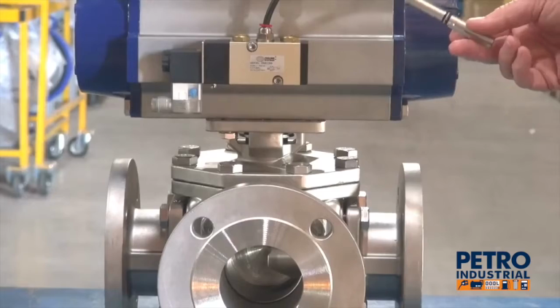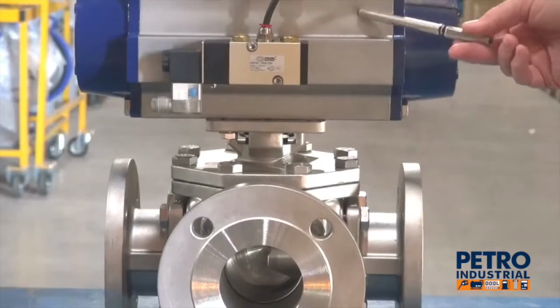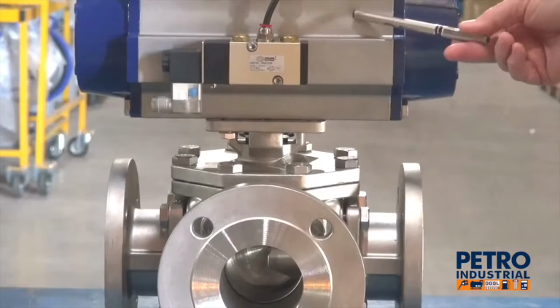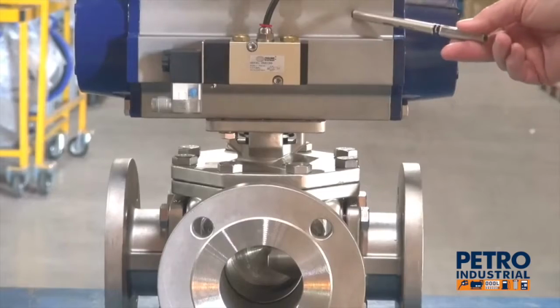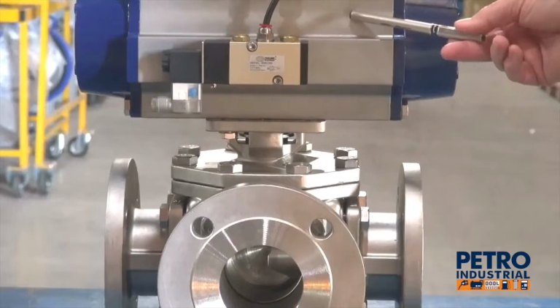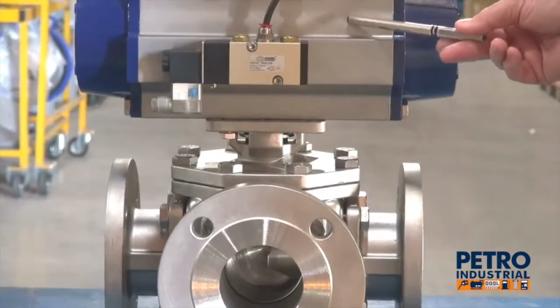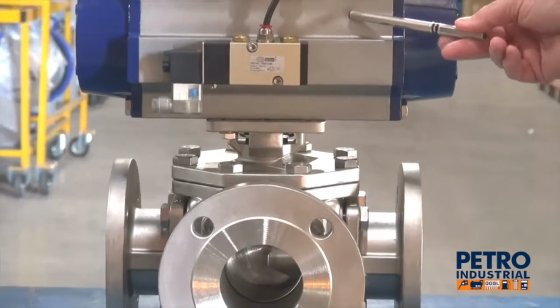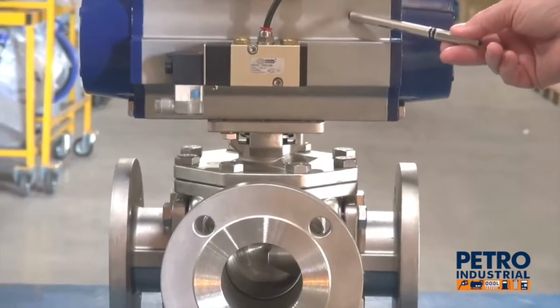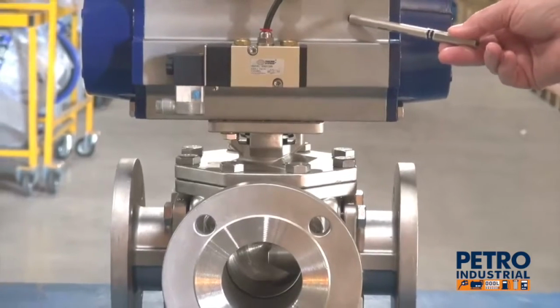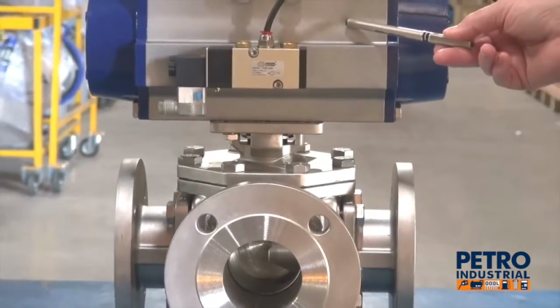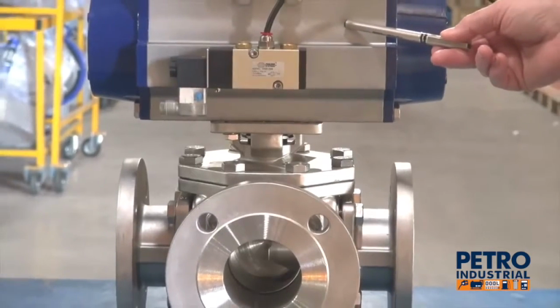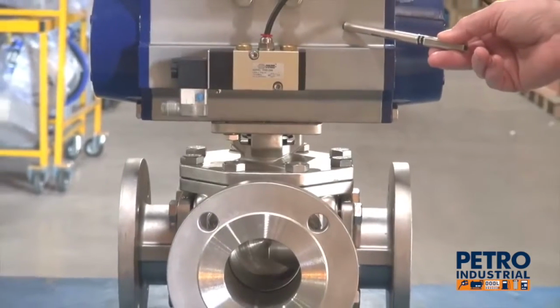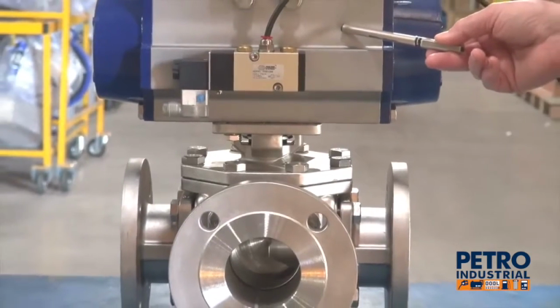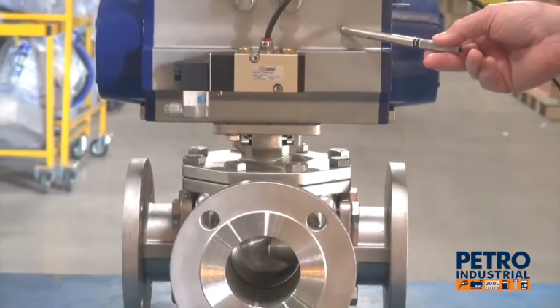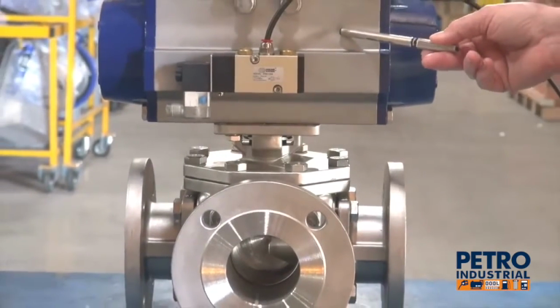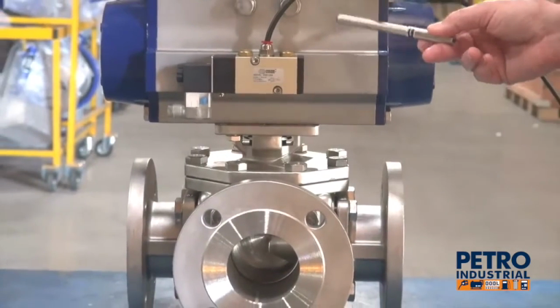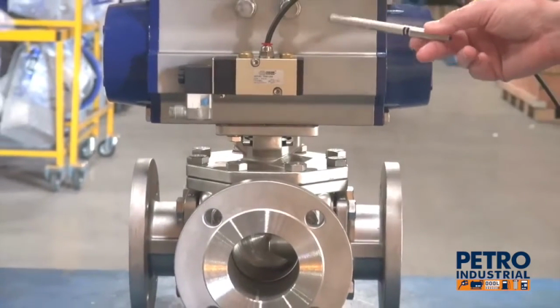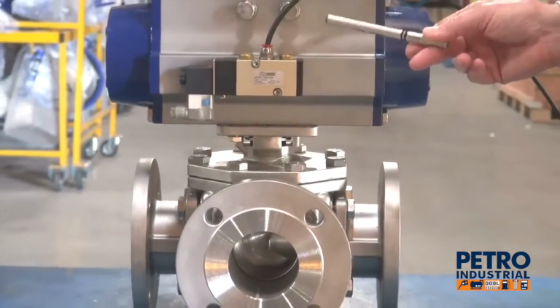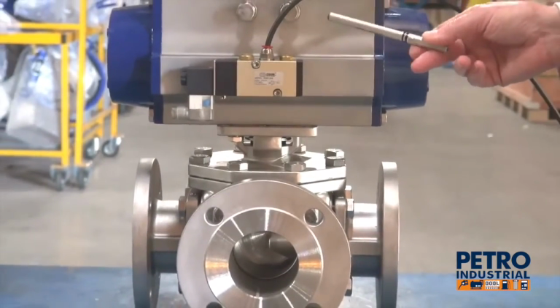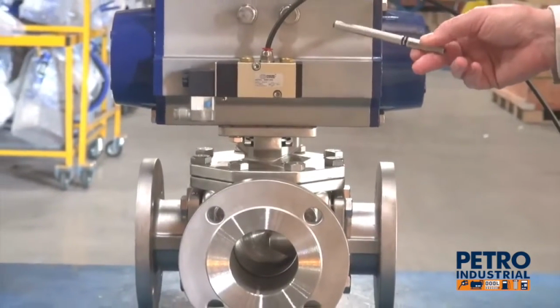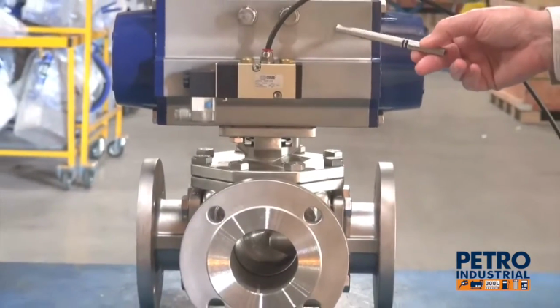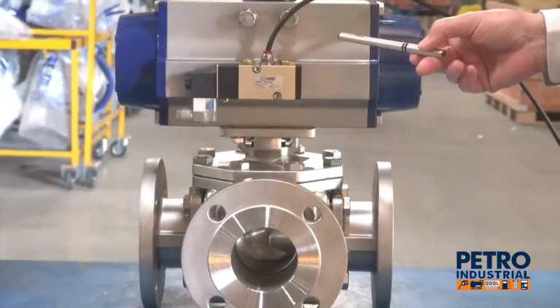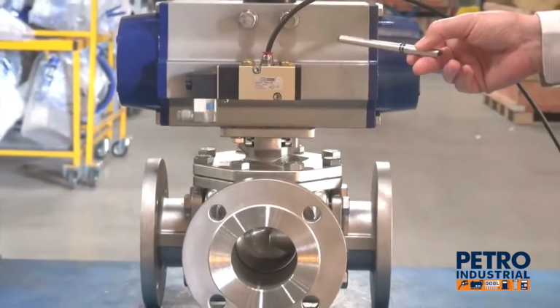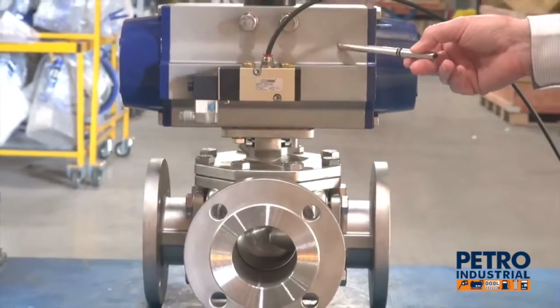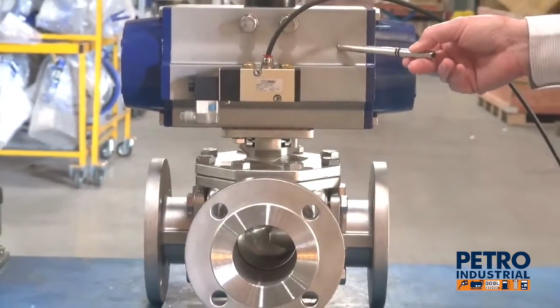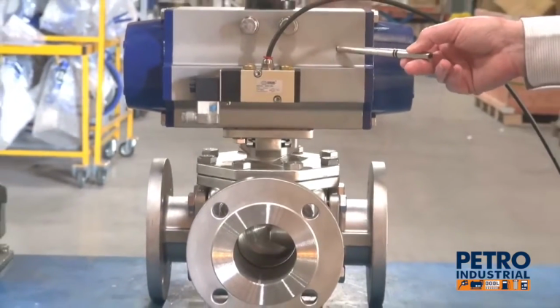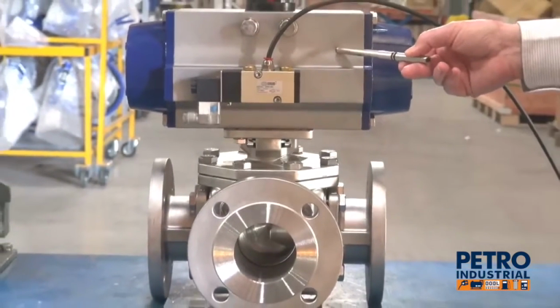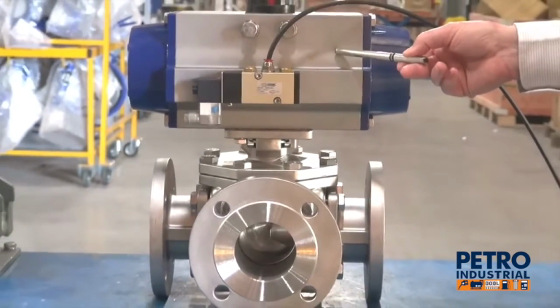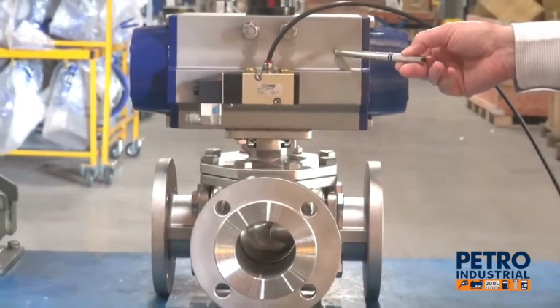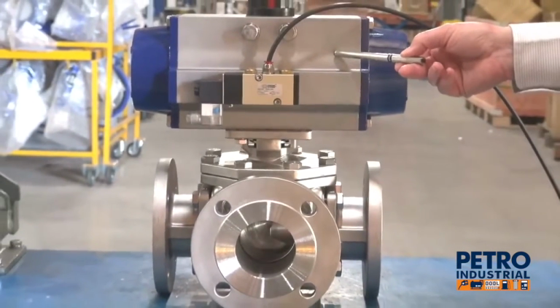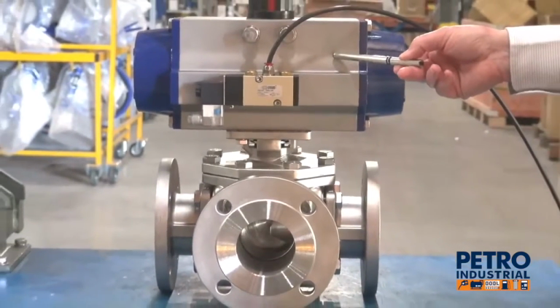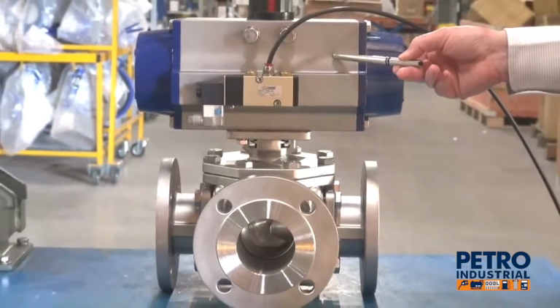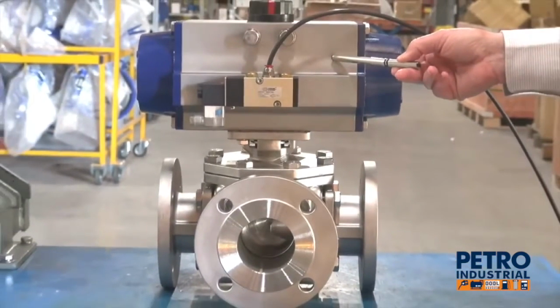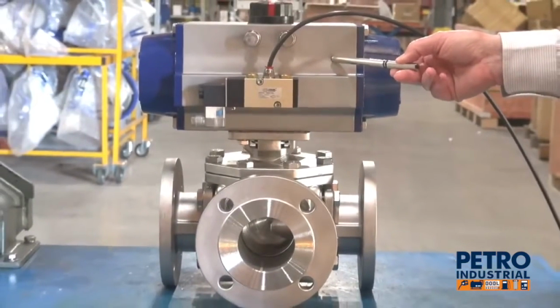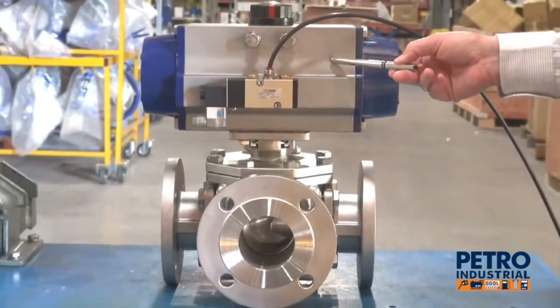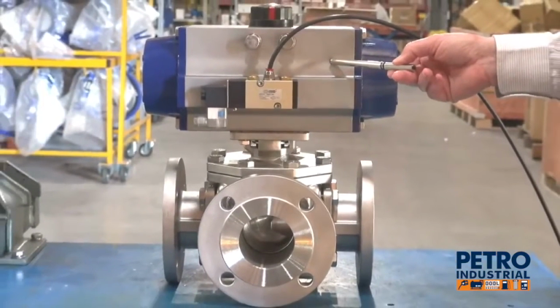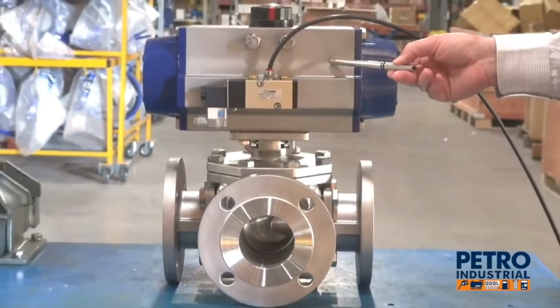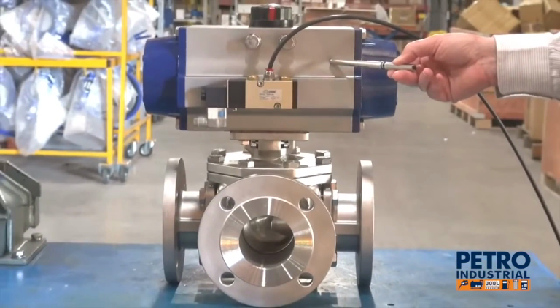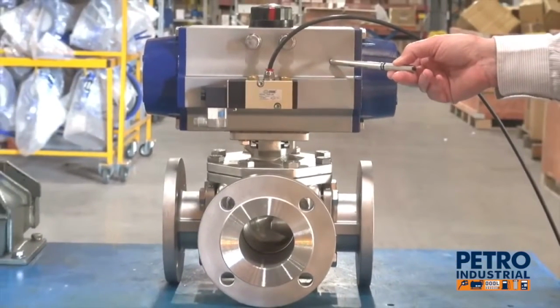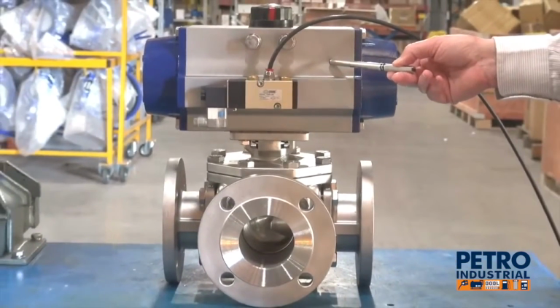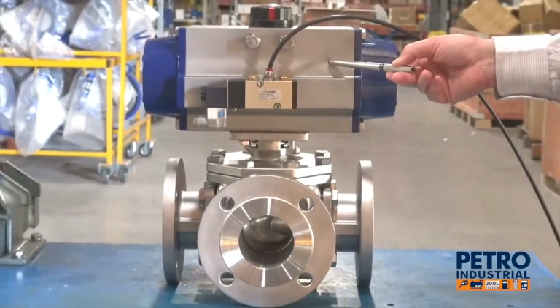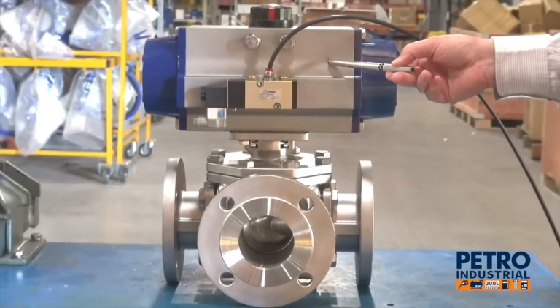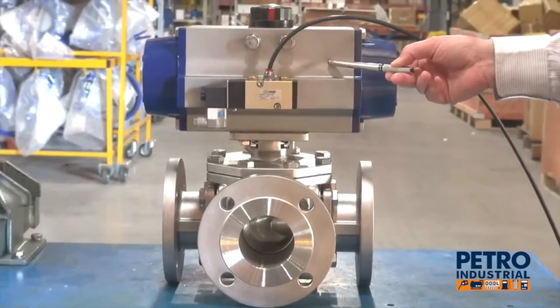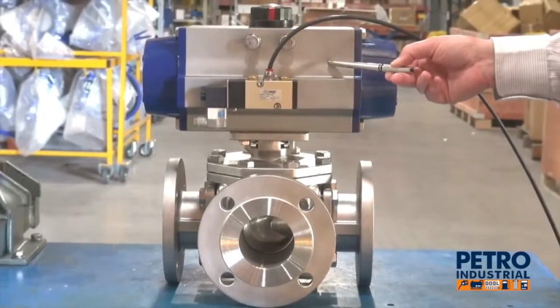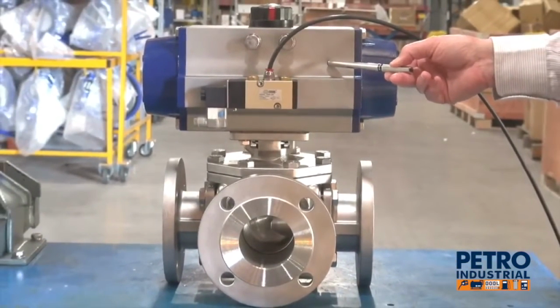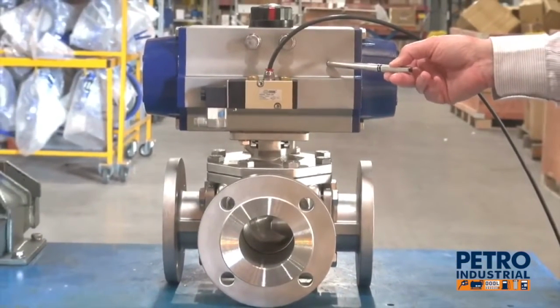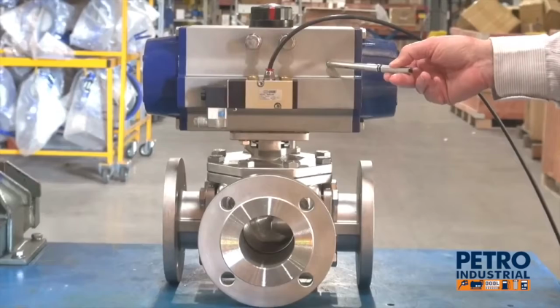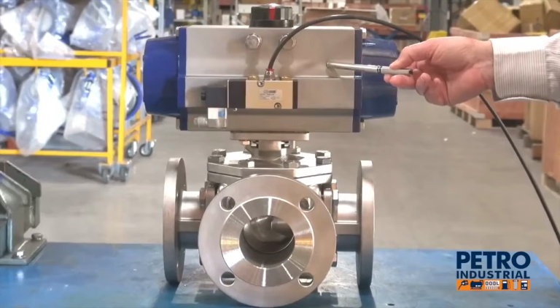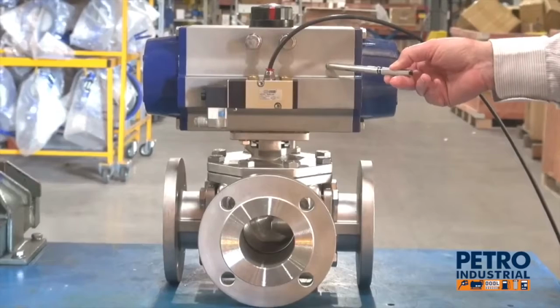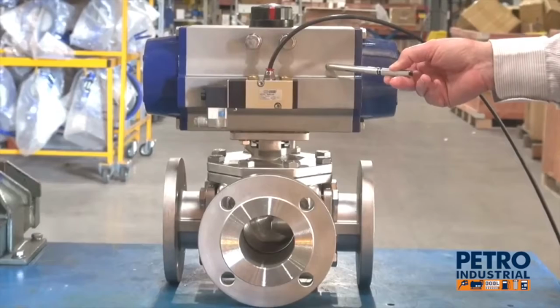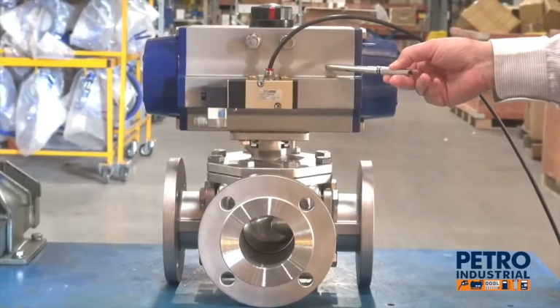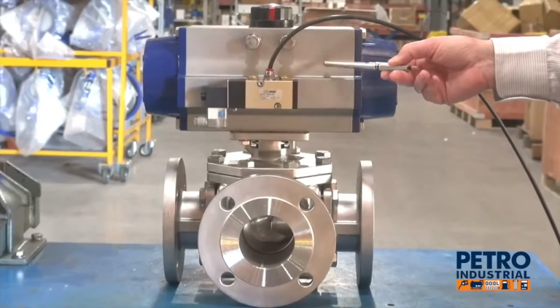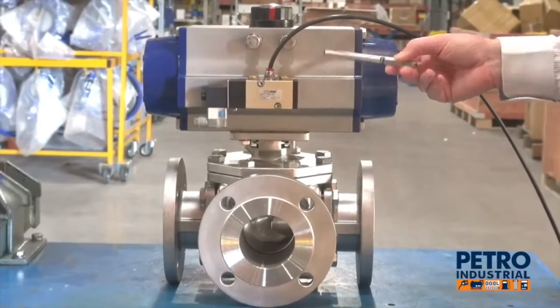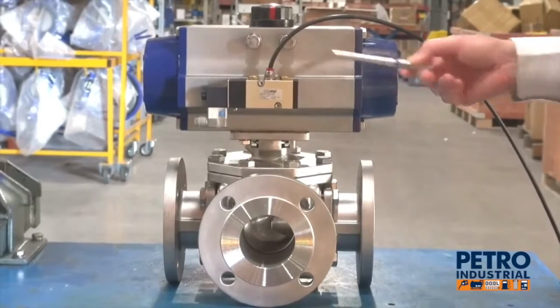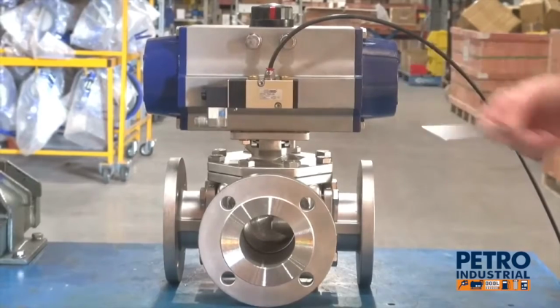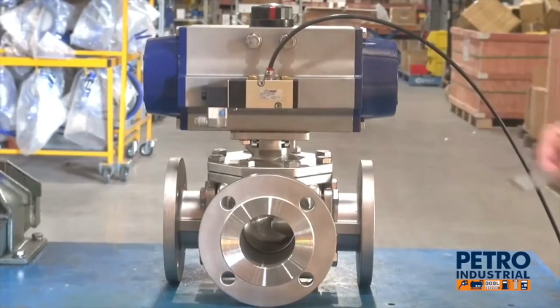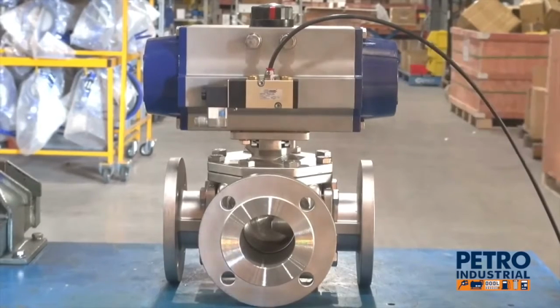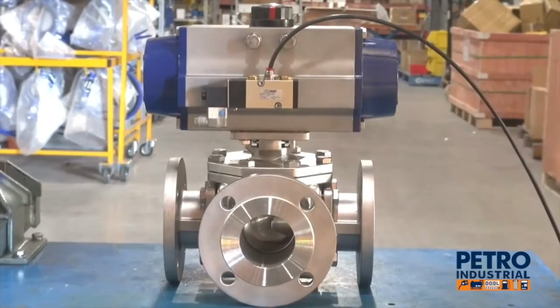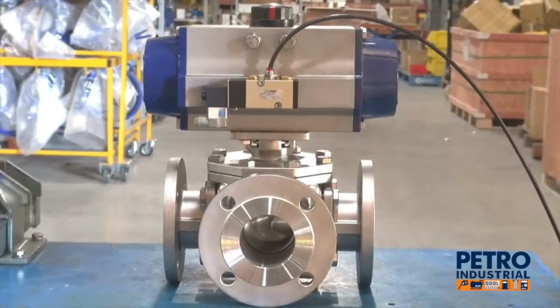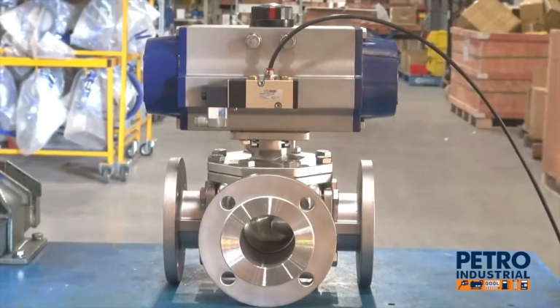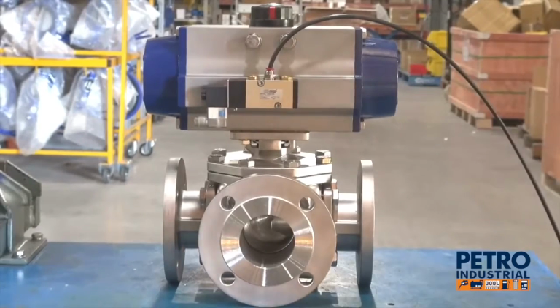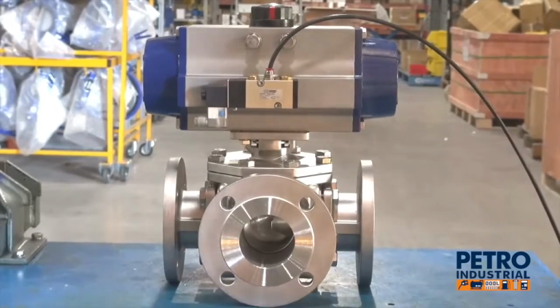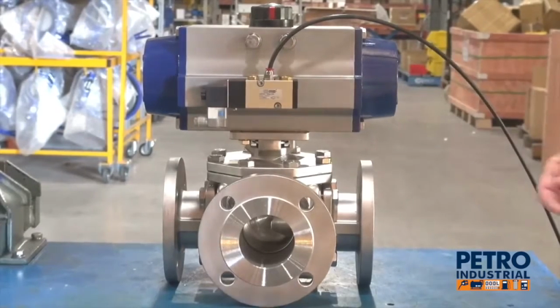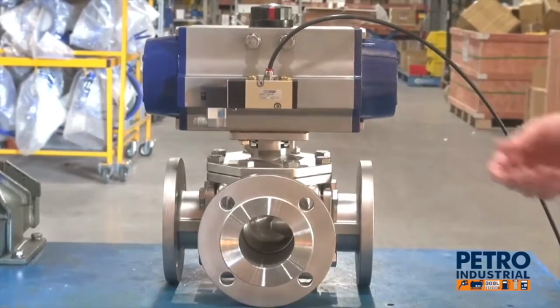Double acting pneumatic actuator or spring return actuation. This one is set up for double acting.